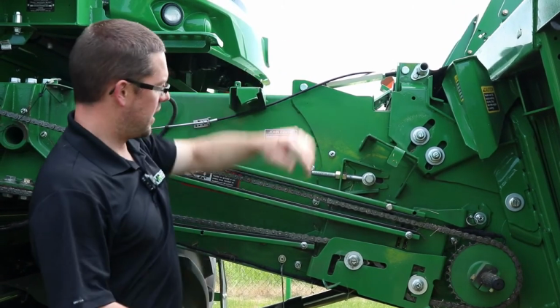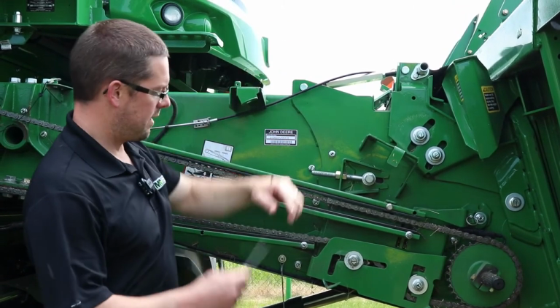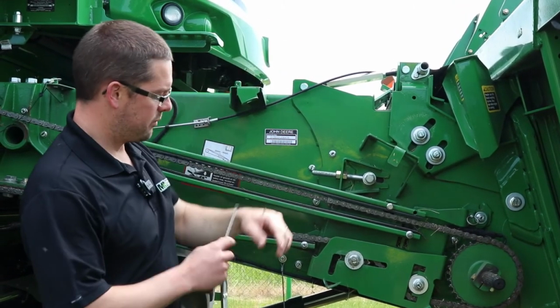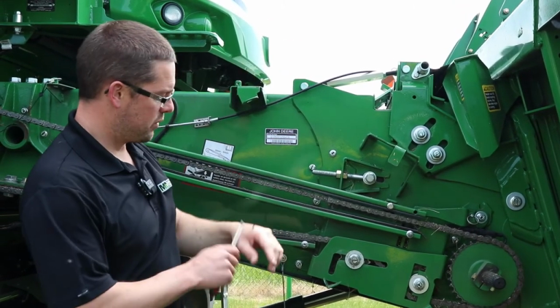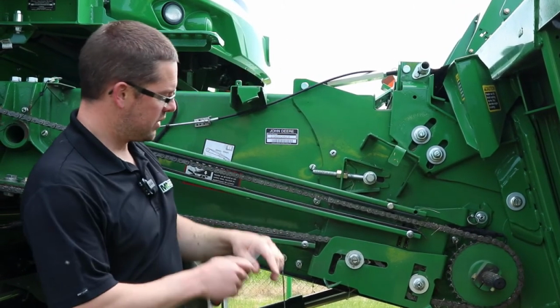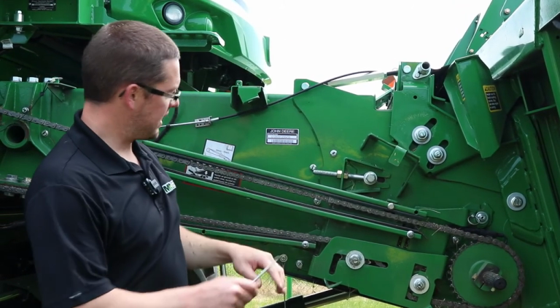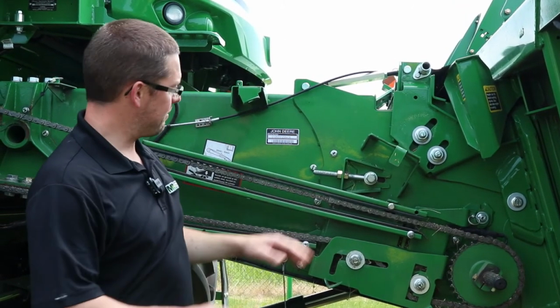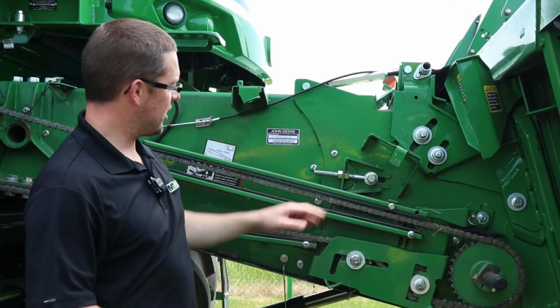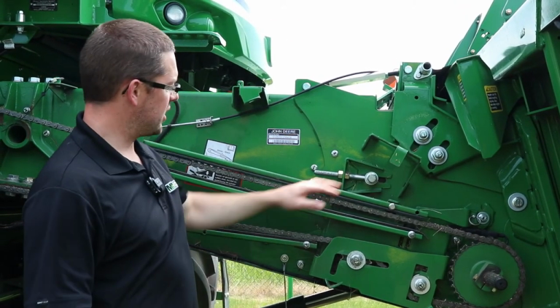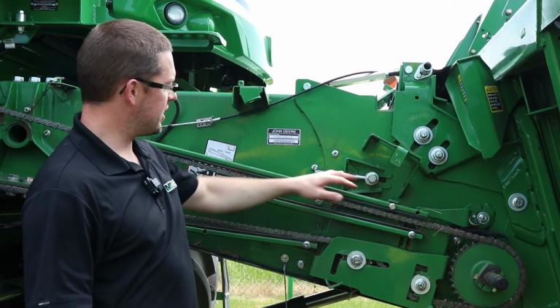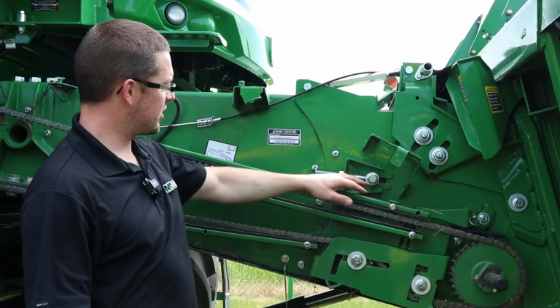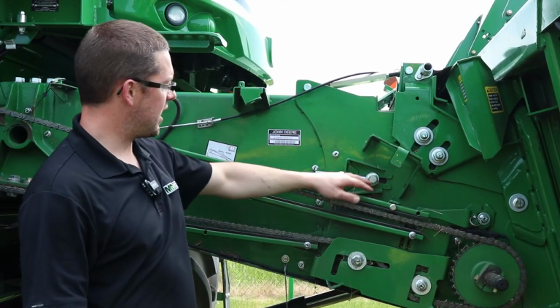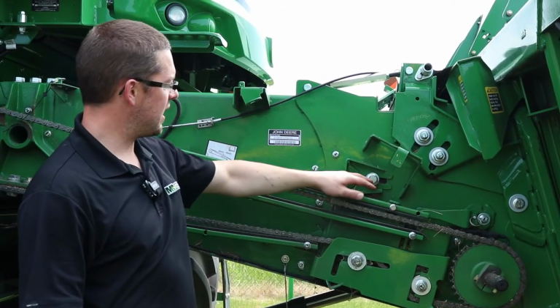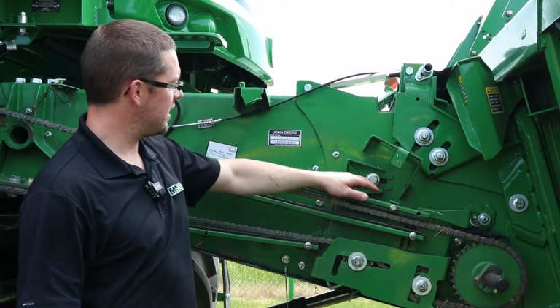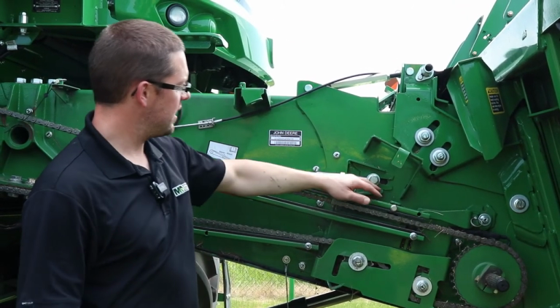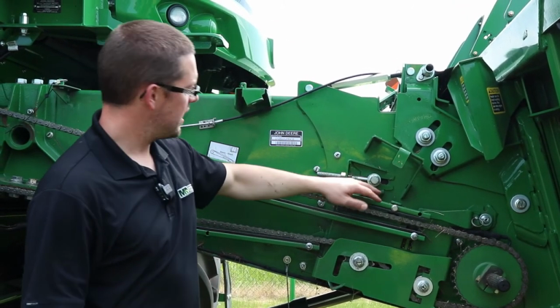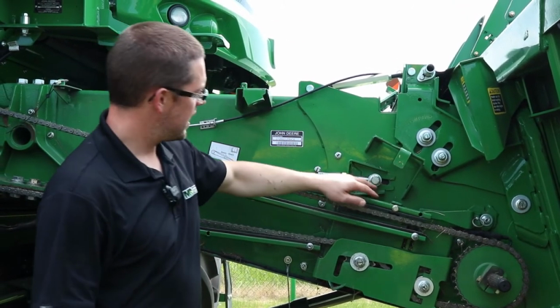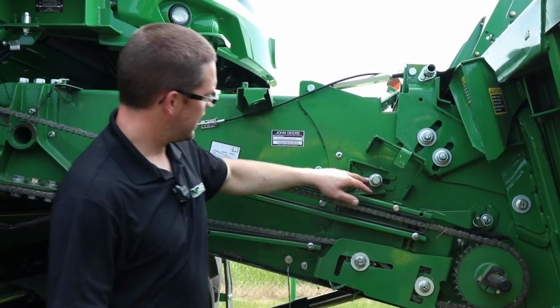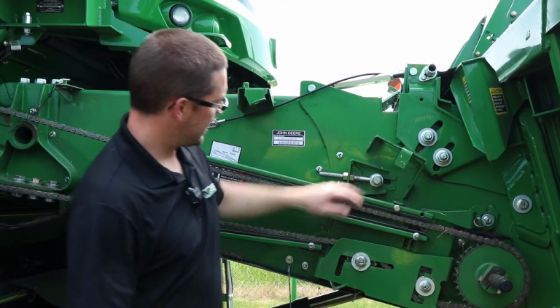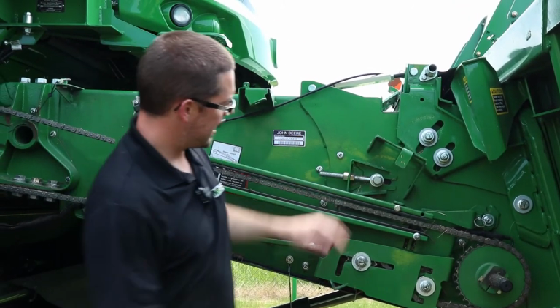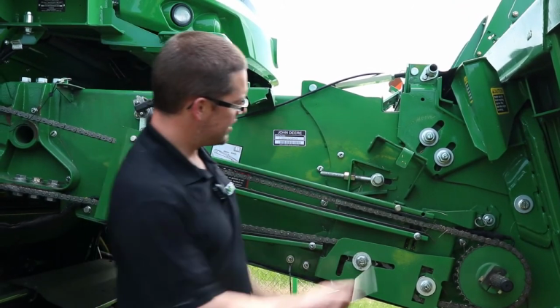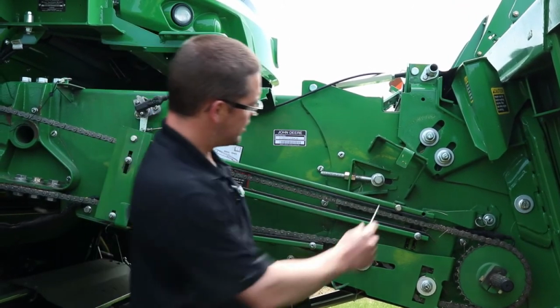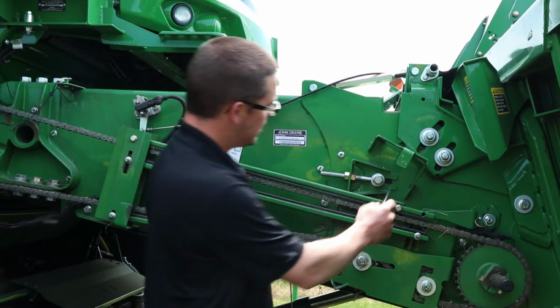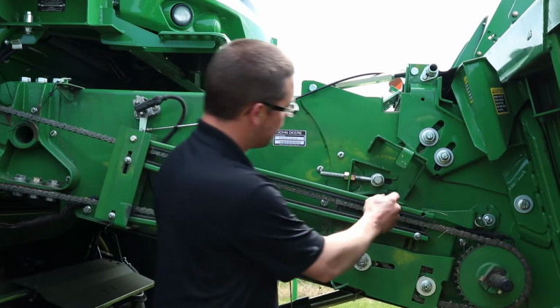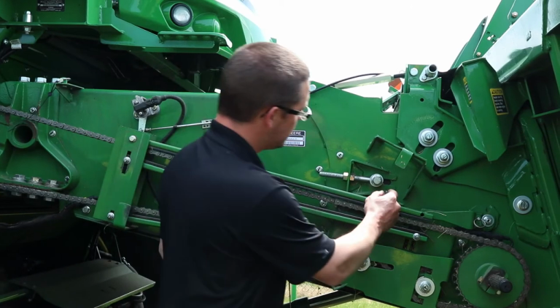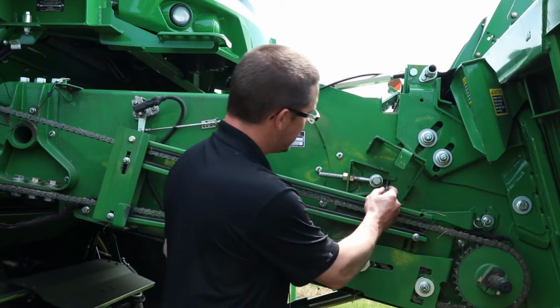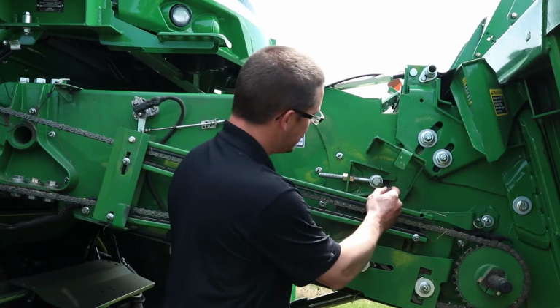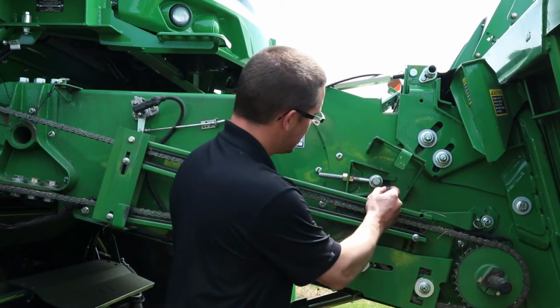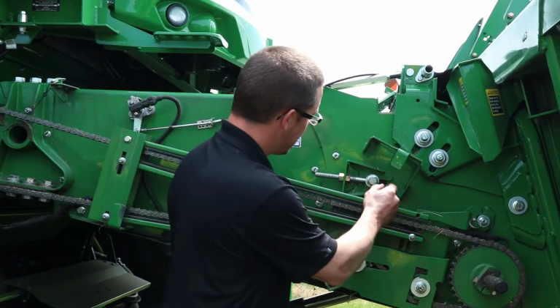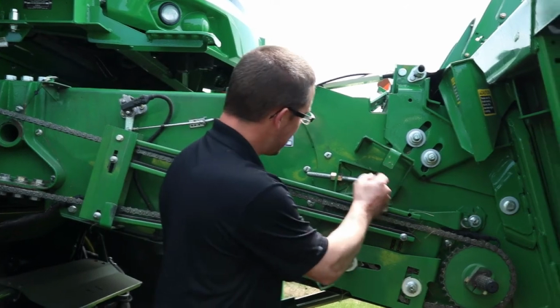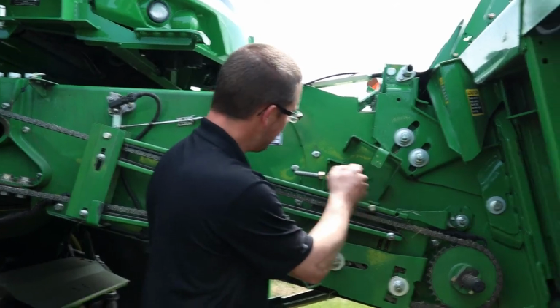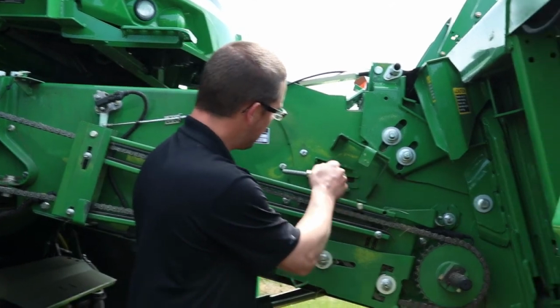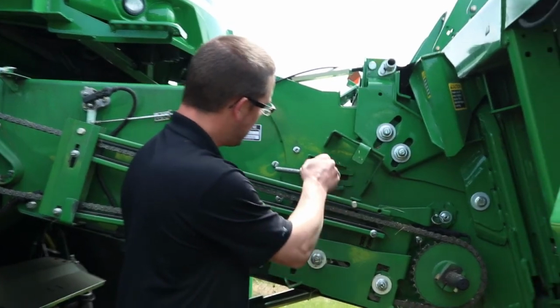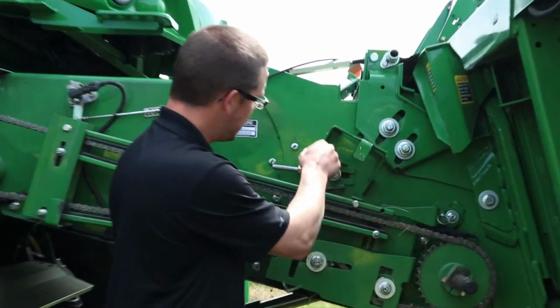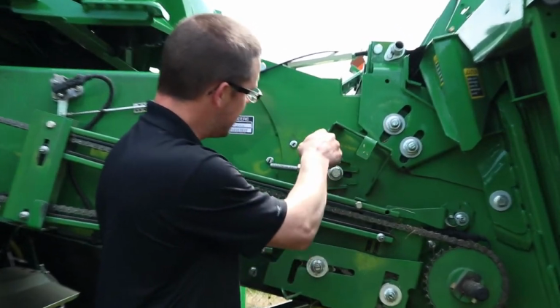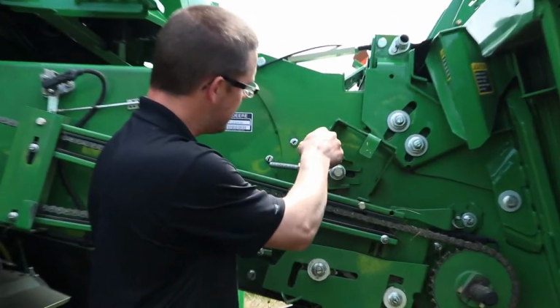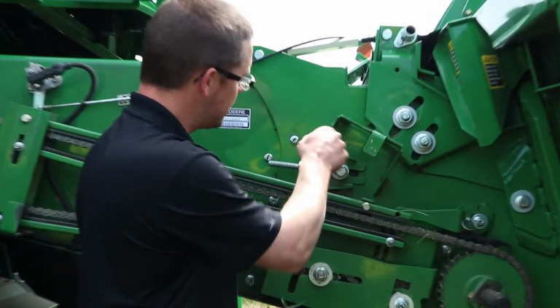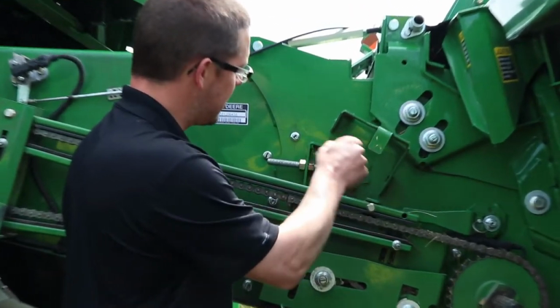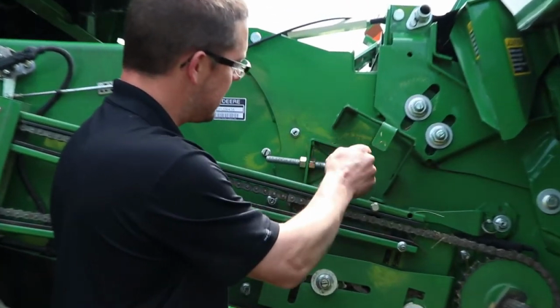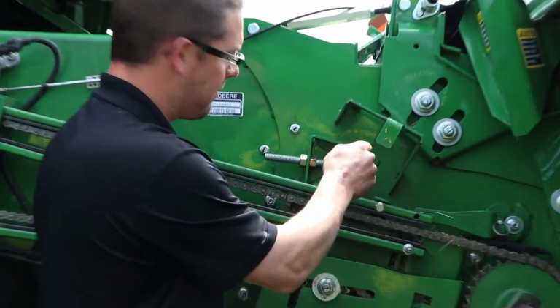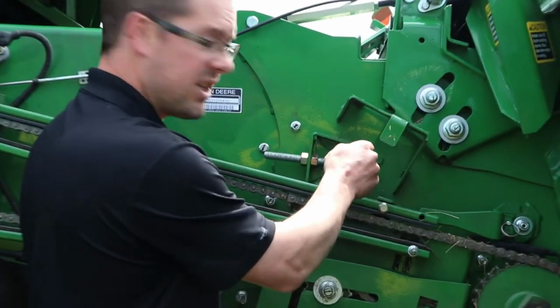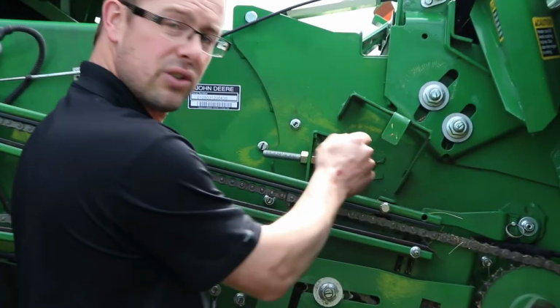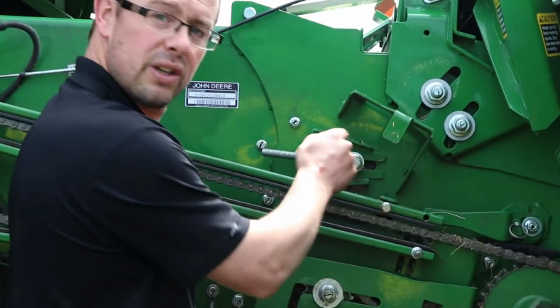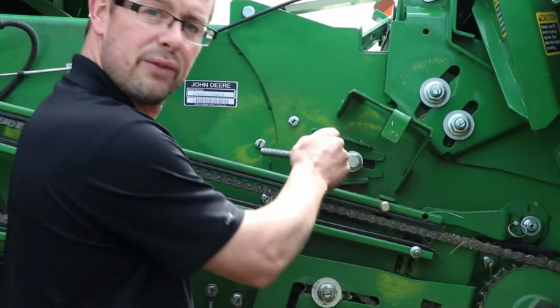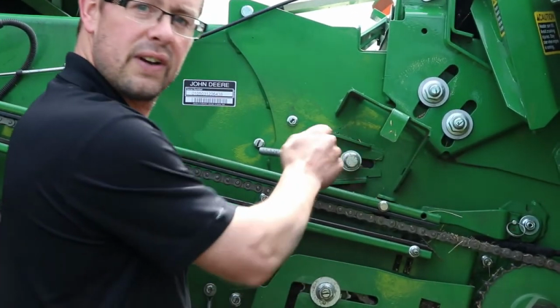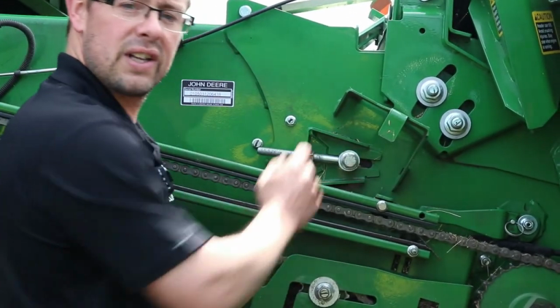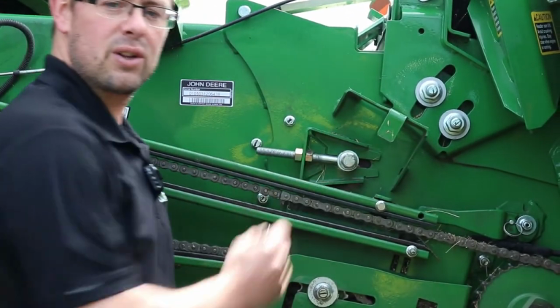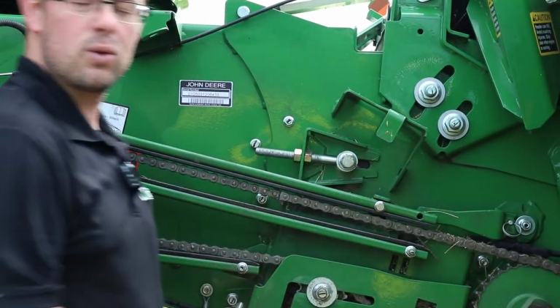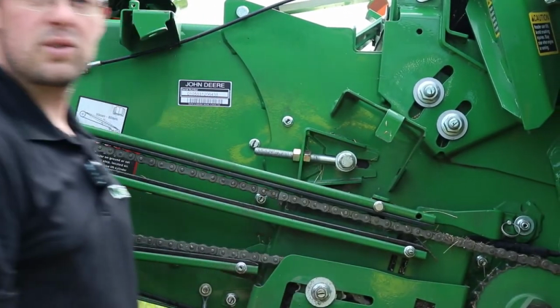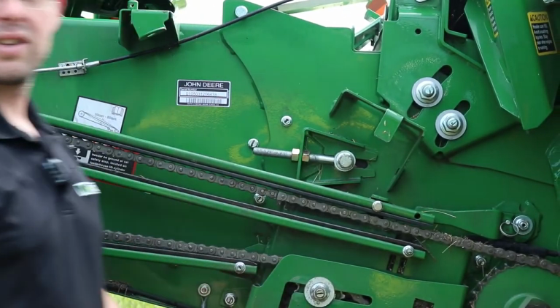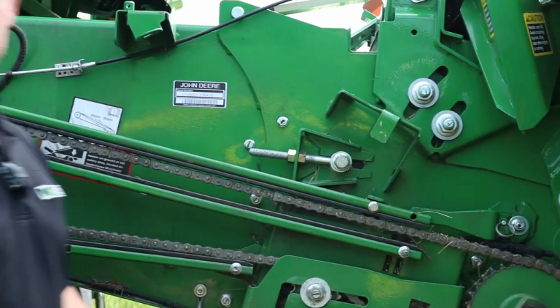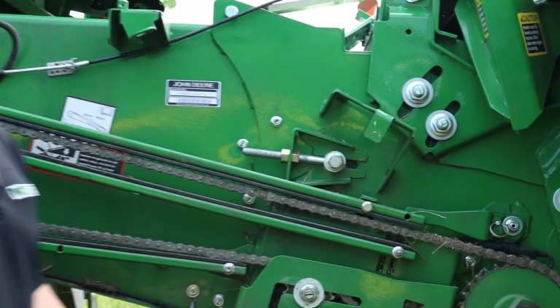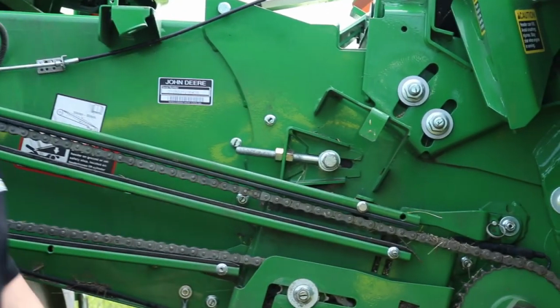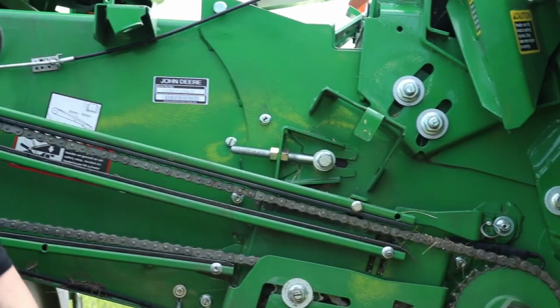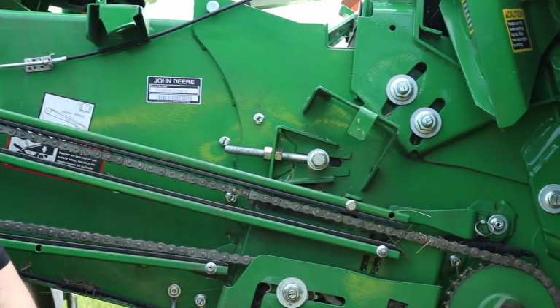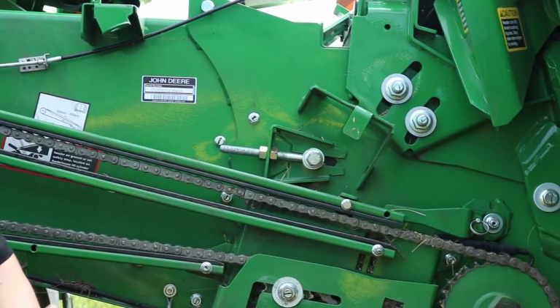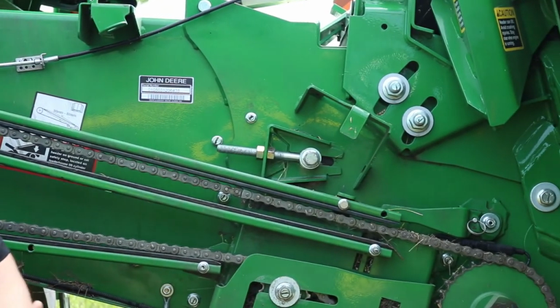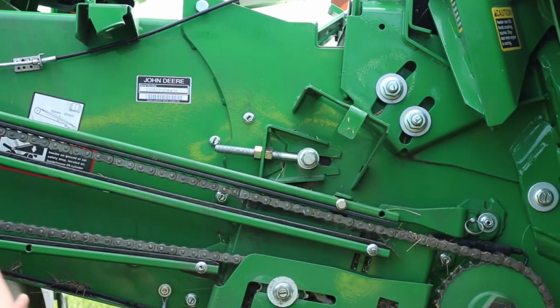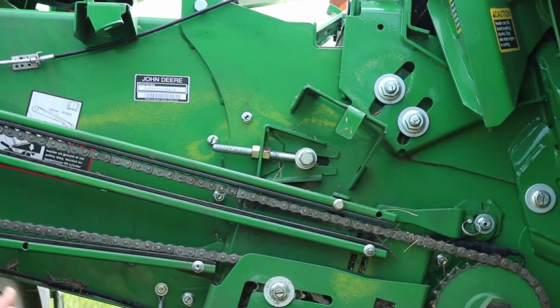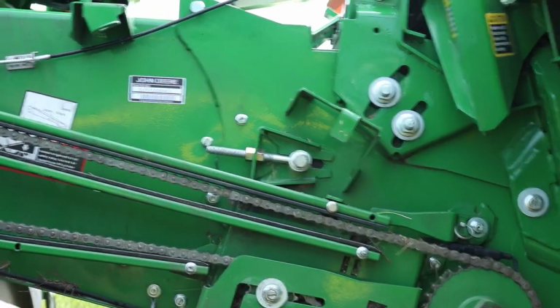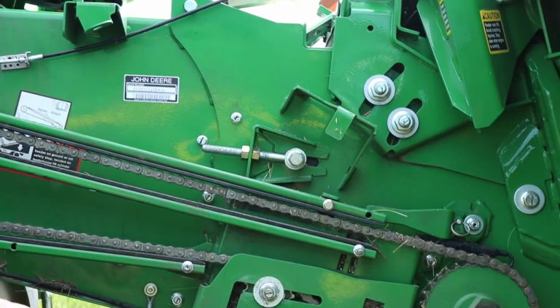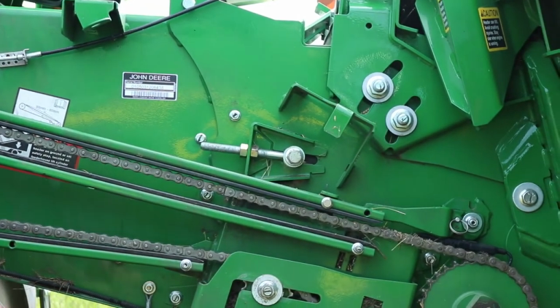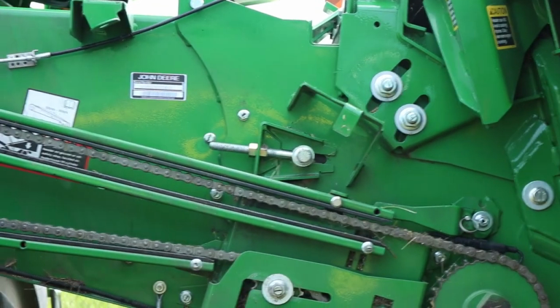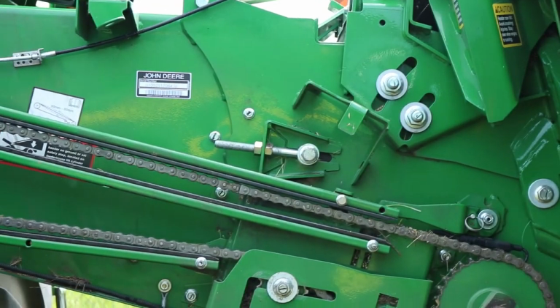Do the same thing on each side, and again just double check your gap on either side to make sure they're fairly close to the same on each side of the combine.